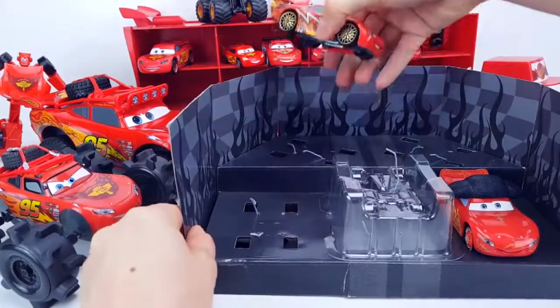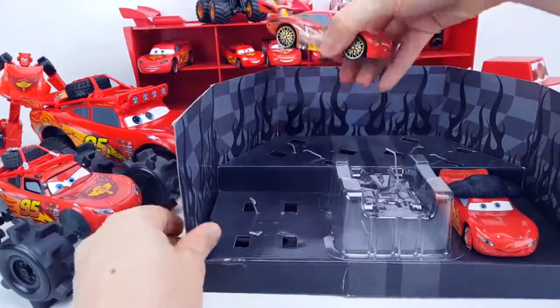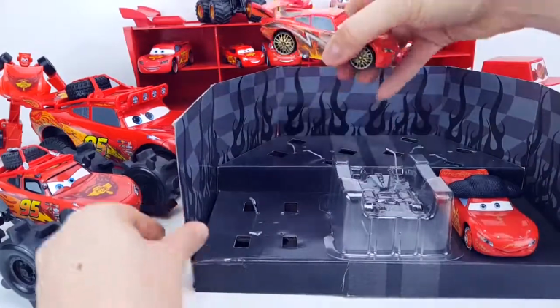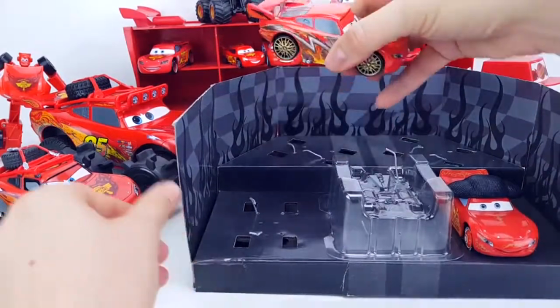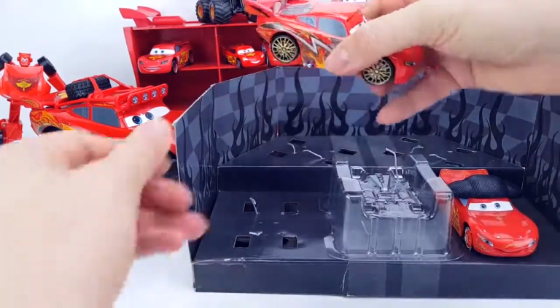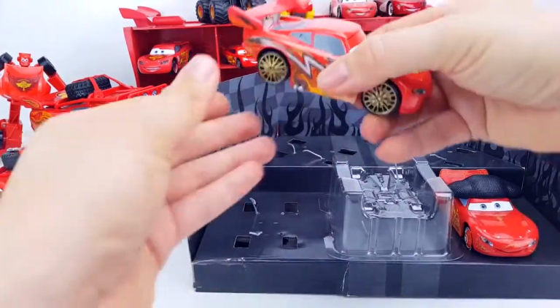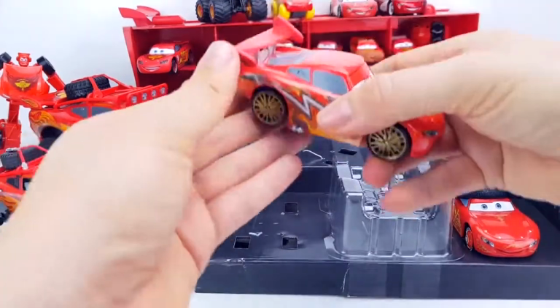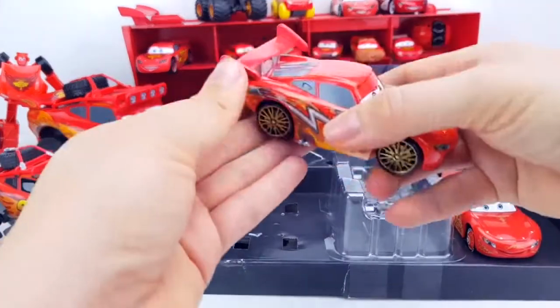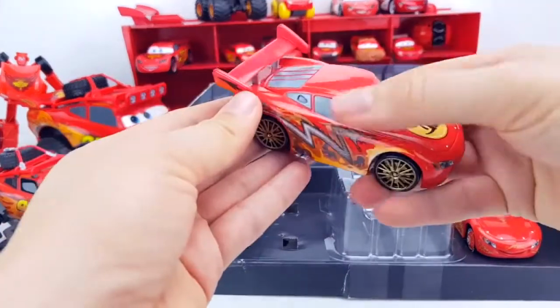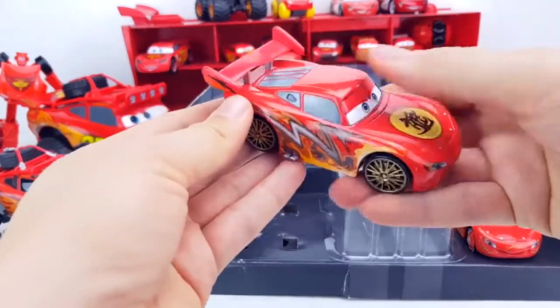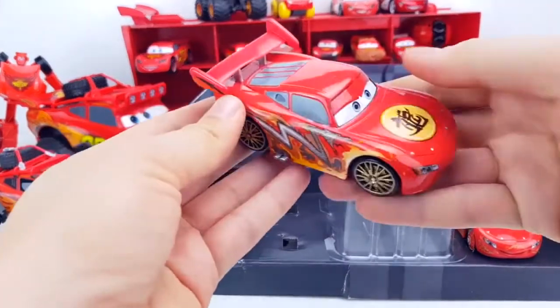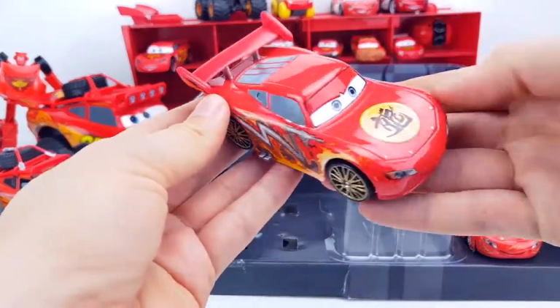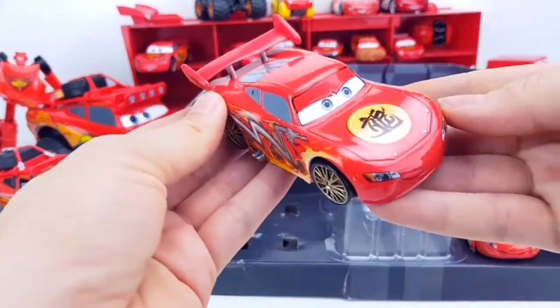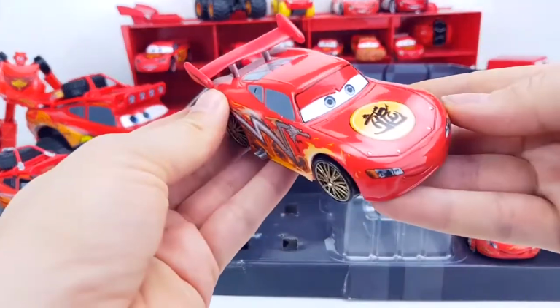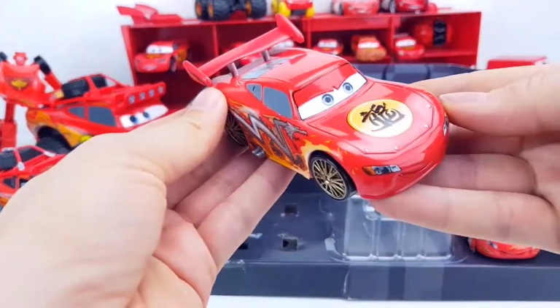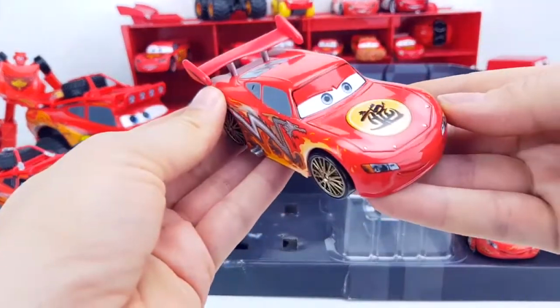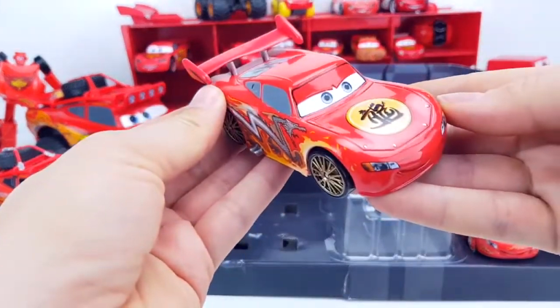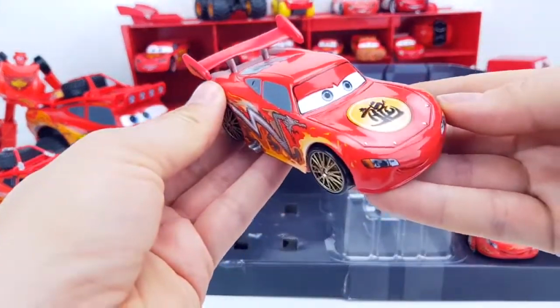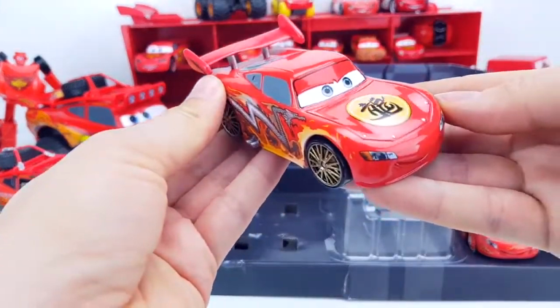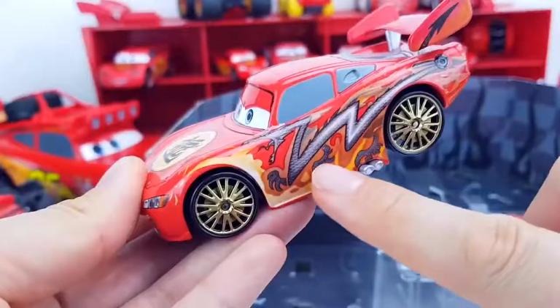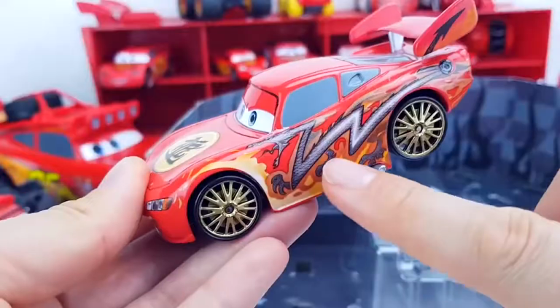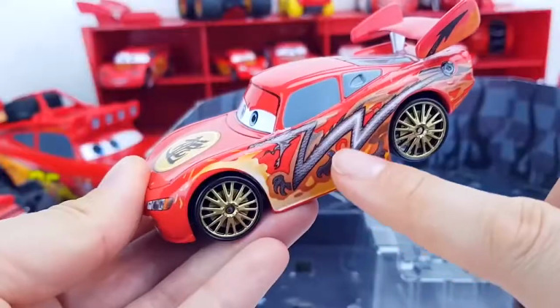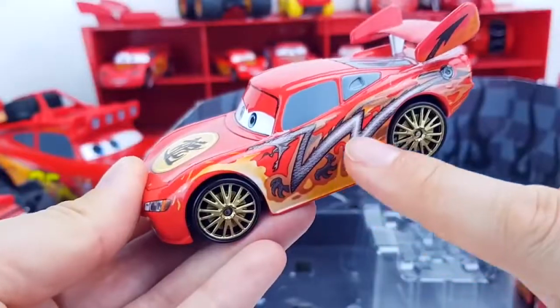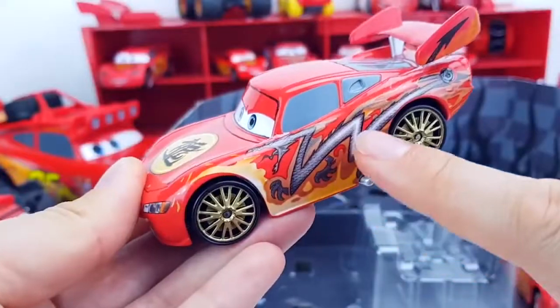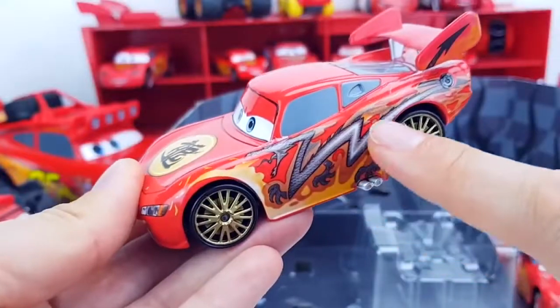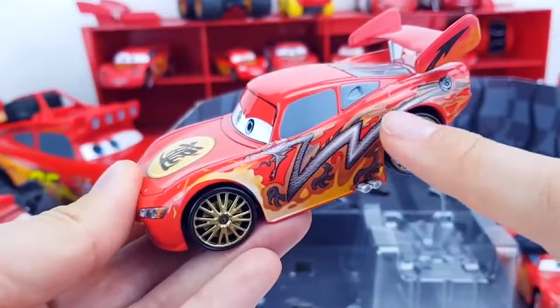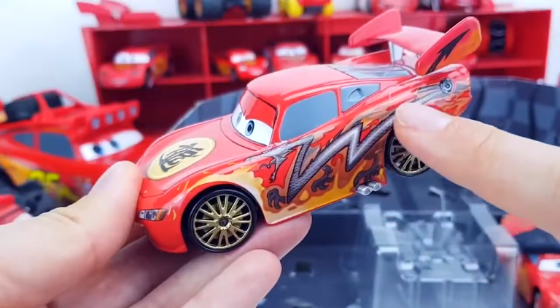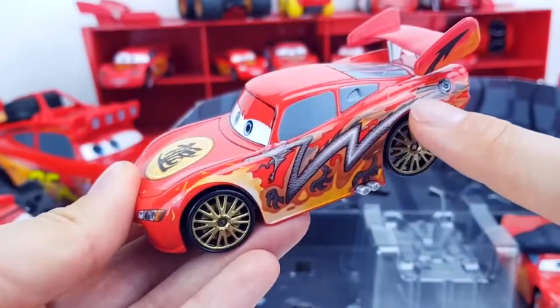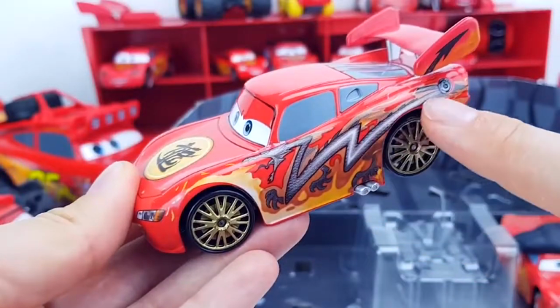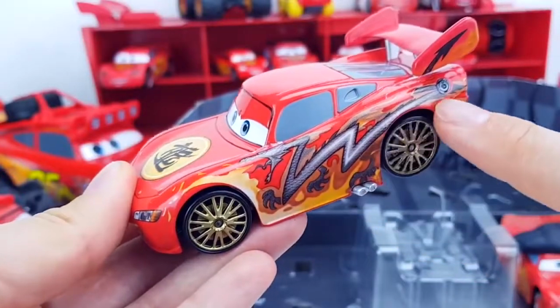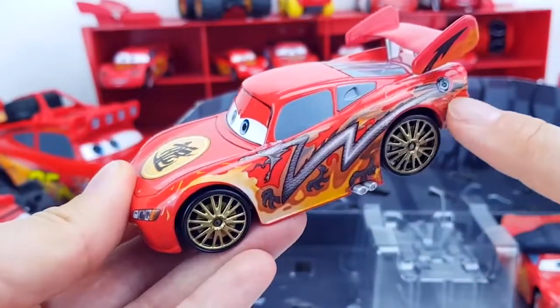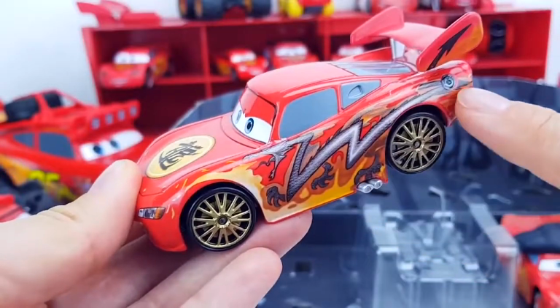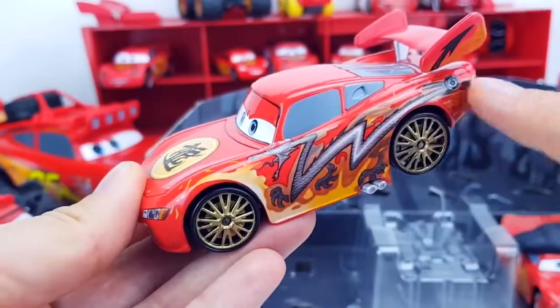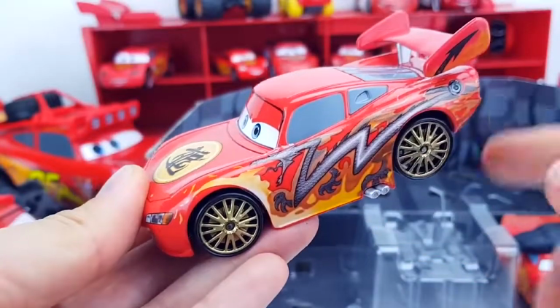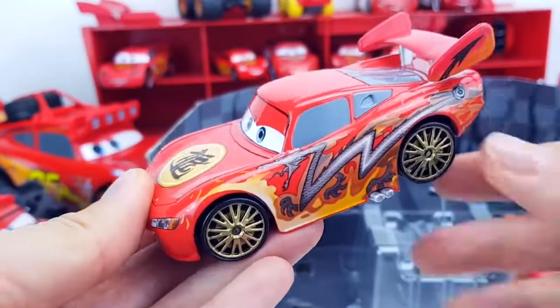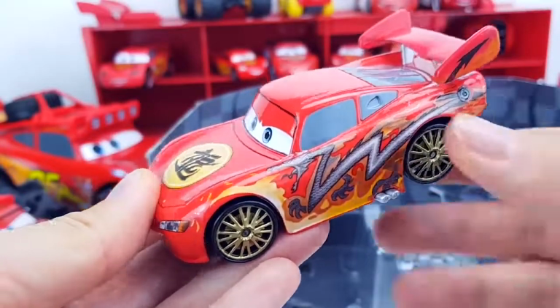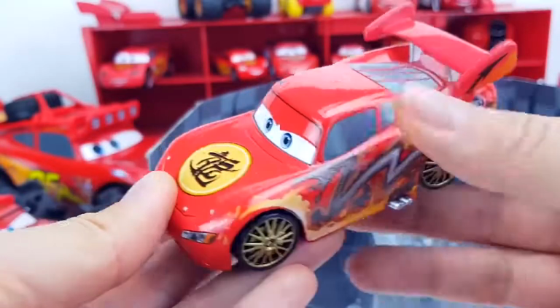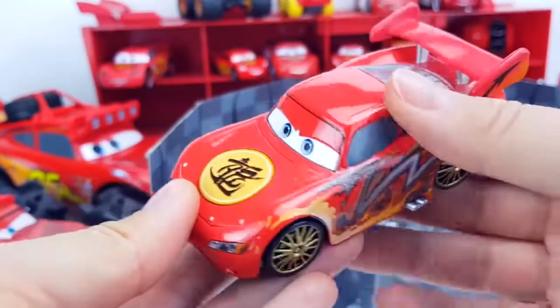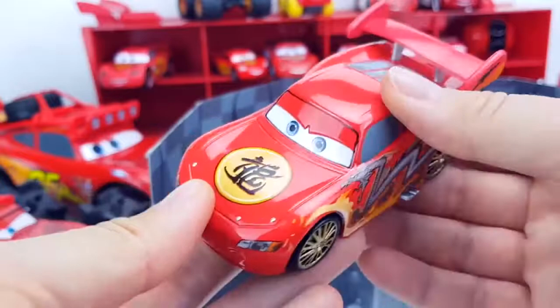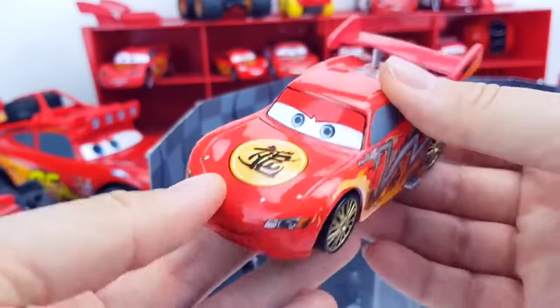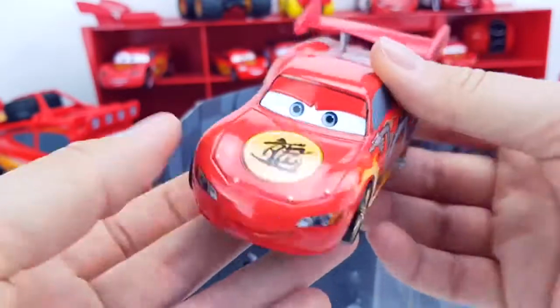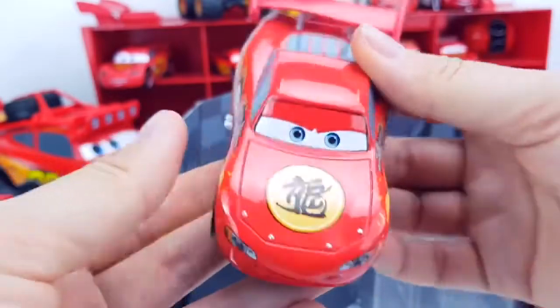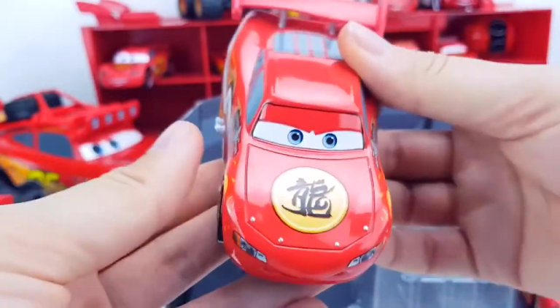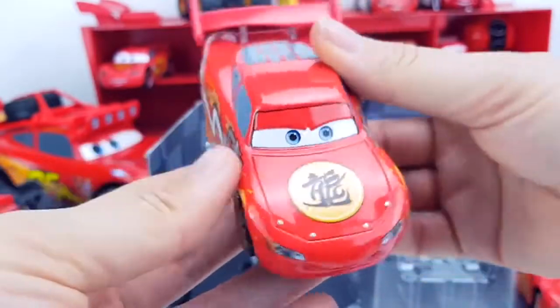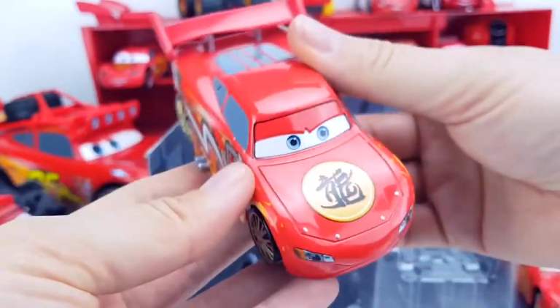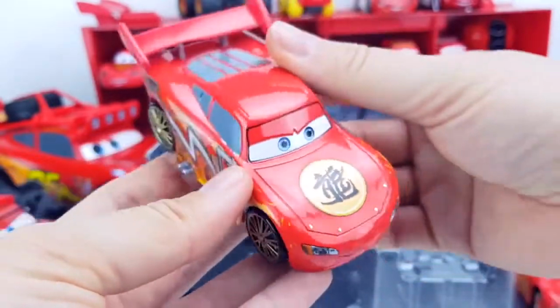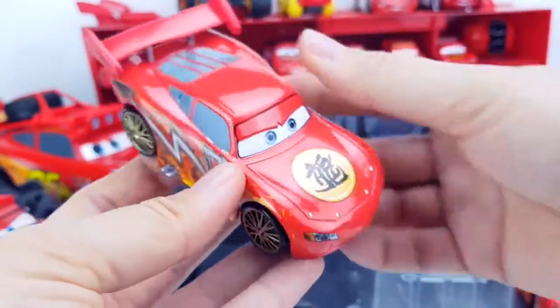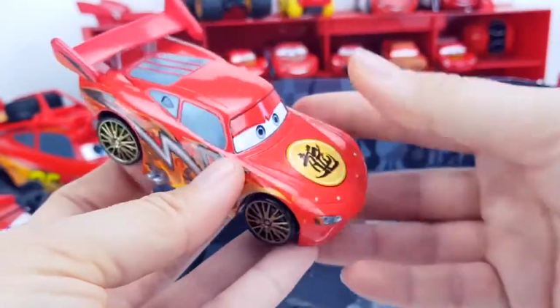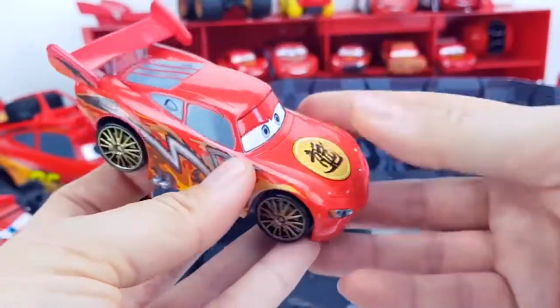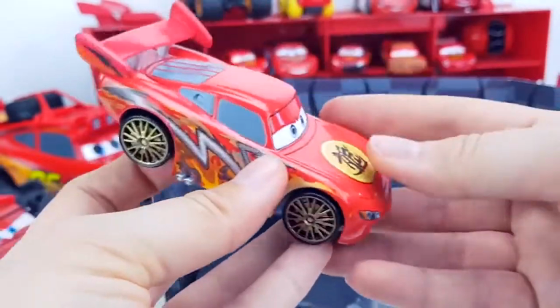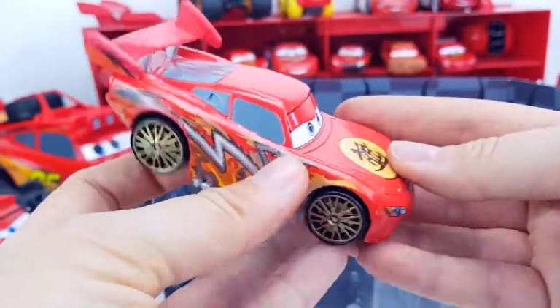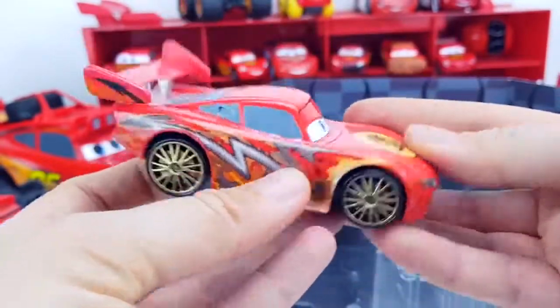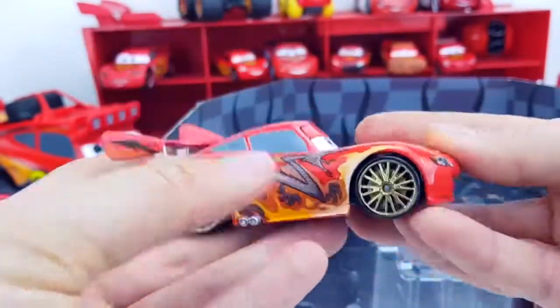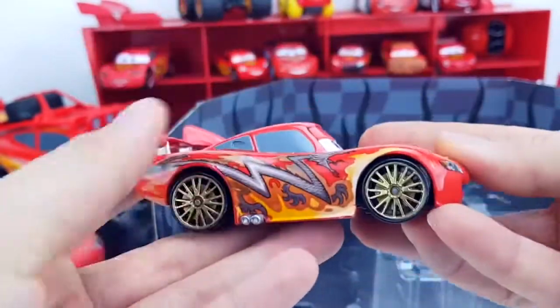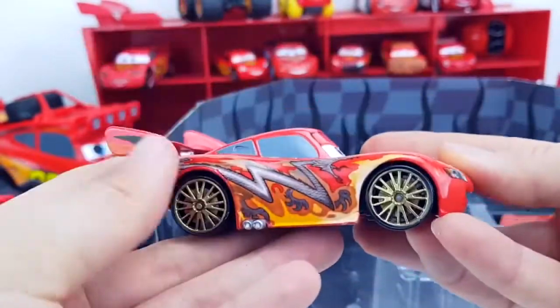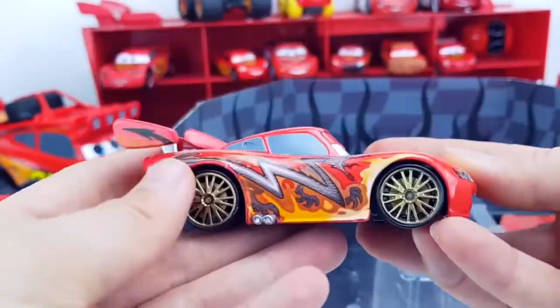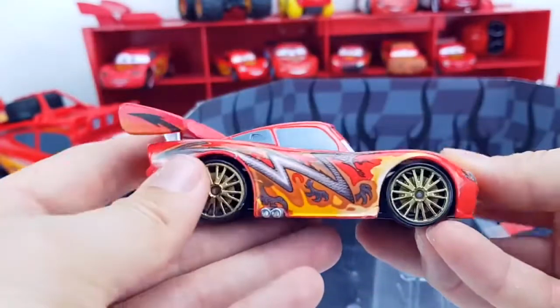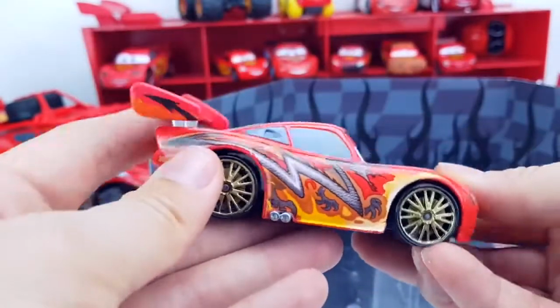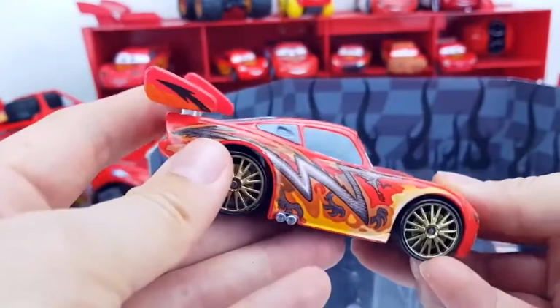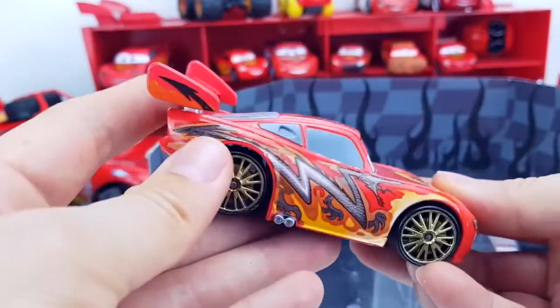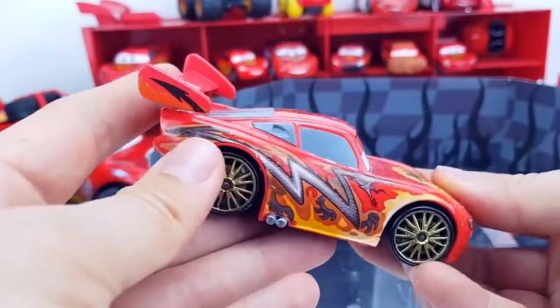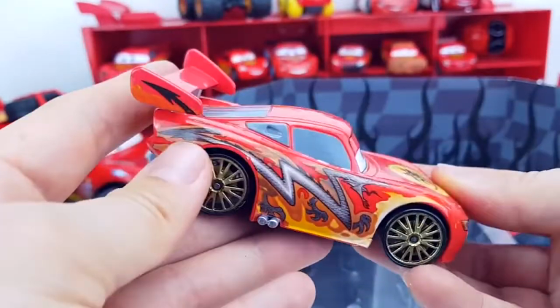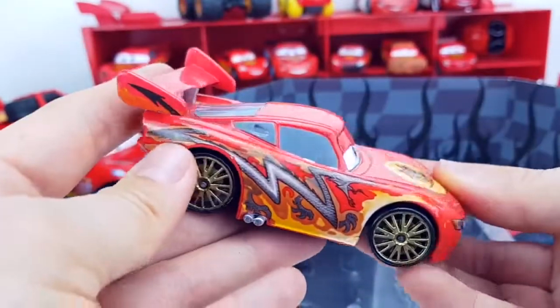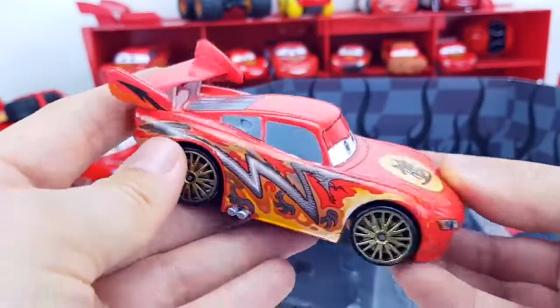This is McQueen the Dragon — on the side is a beautiful dragon. Very beautiful bright metal car.